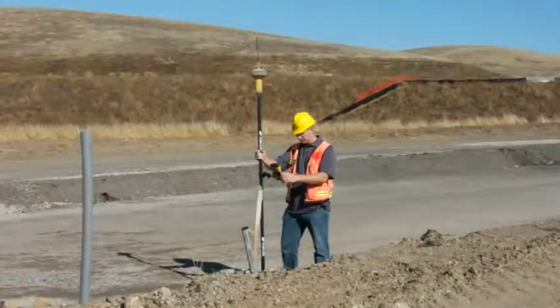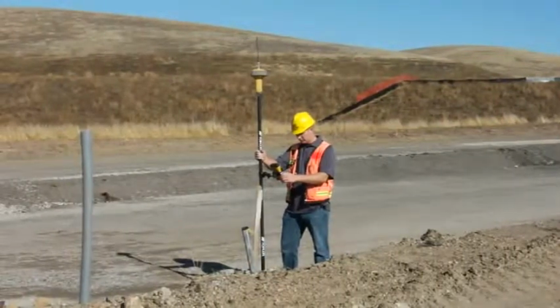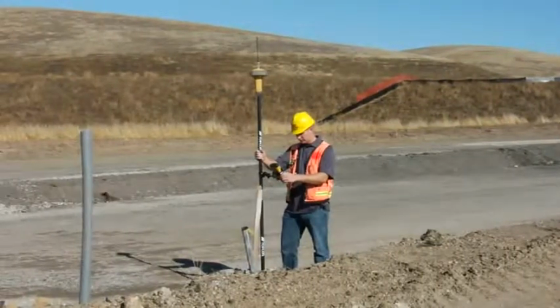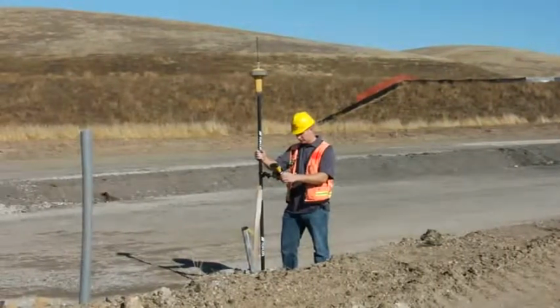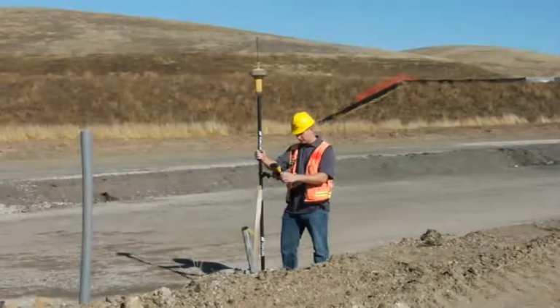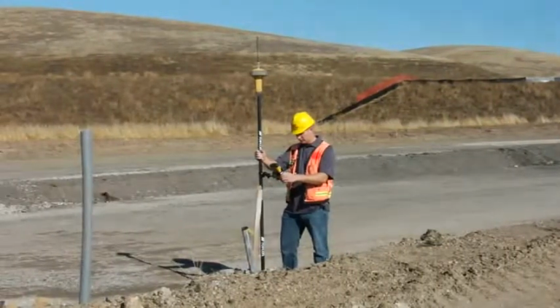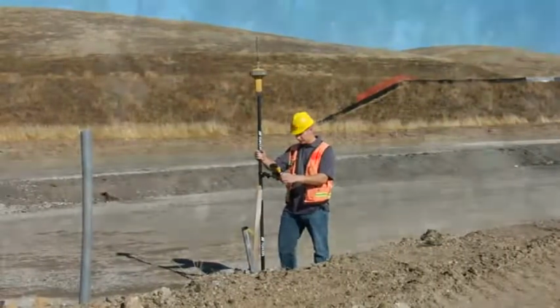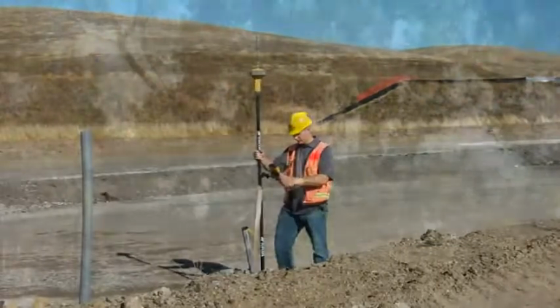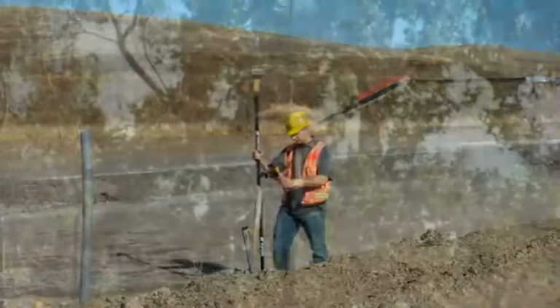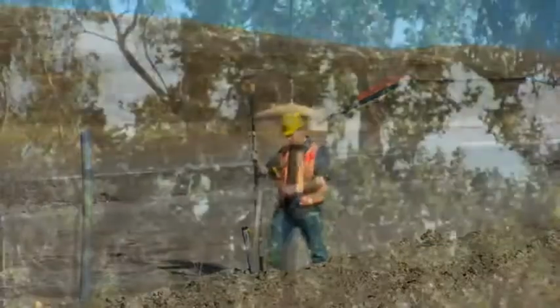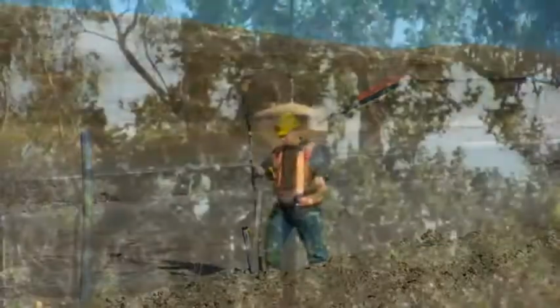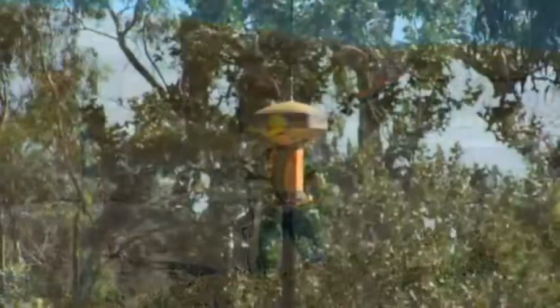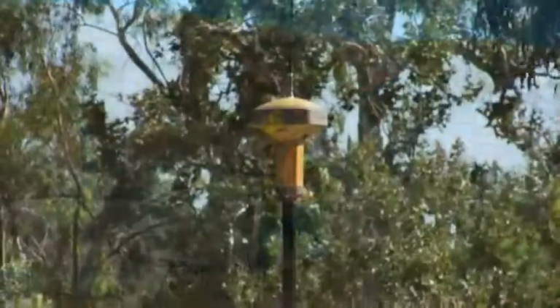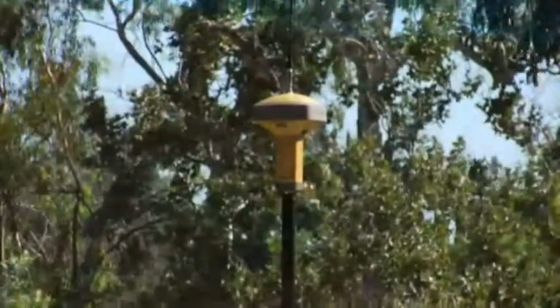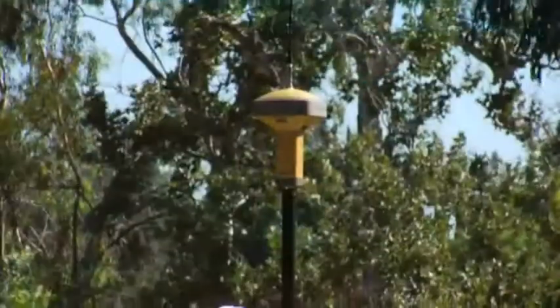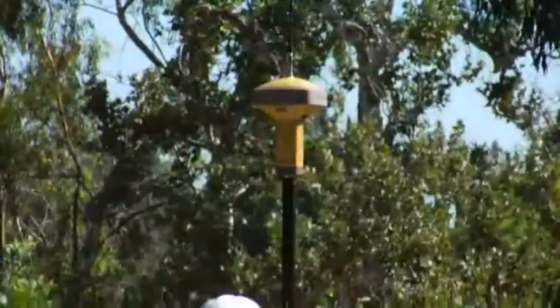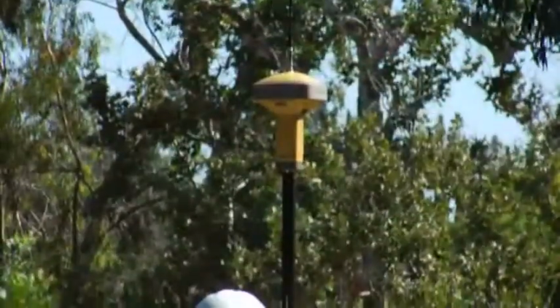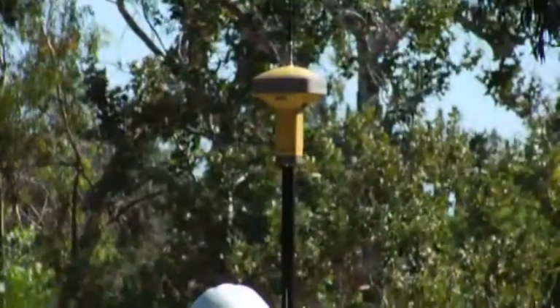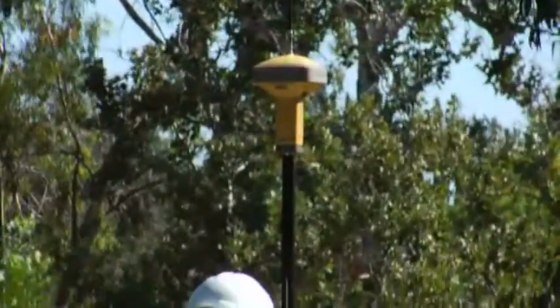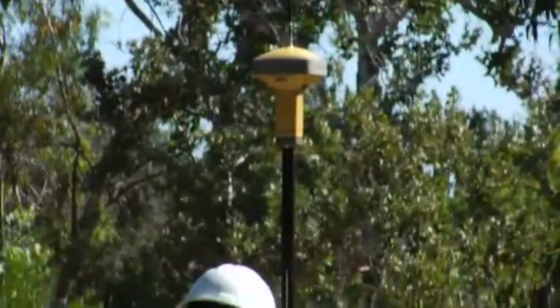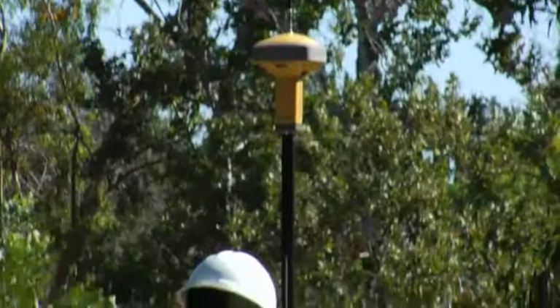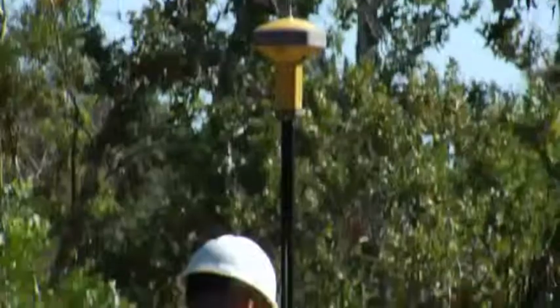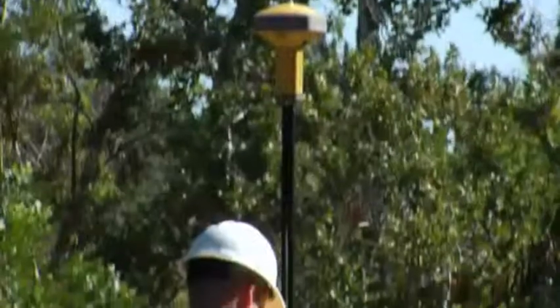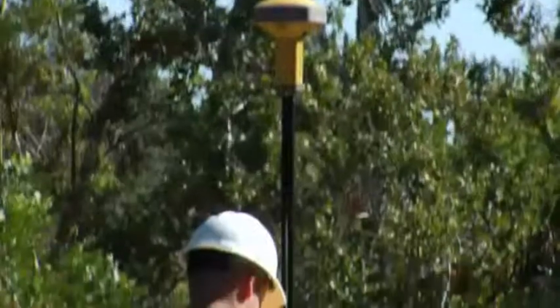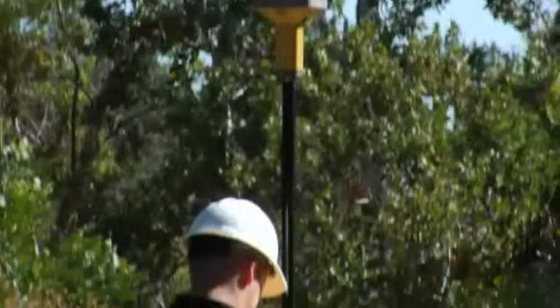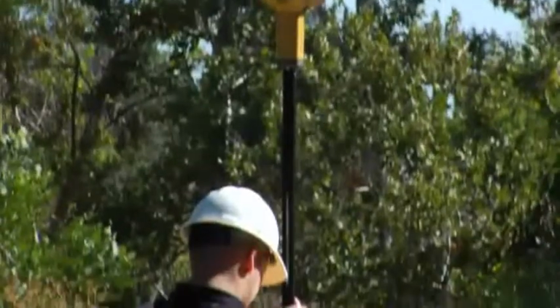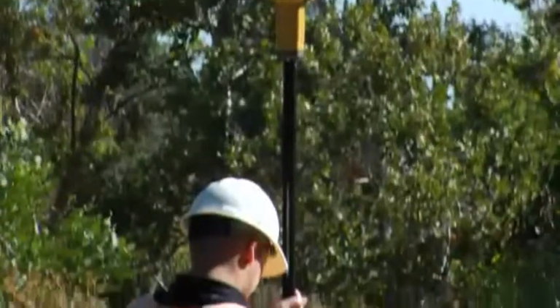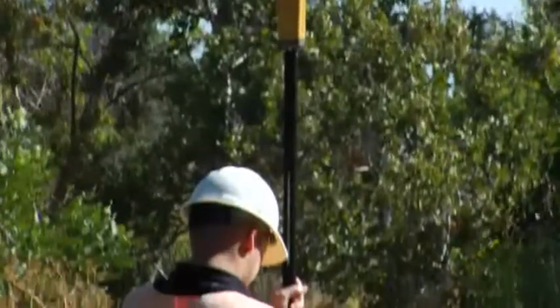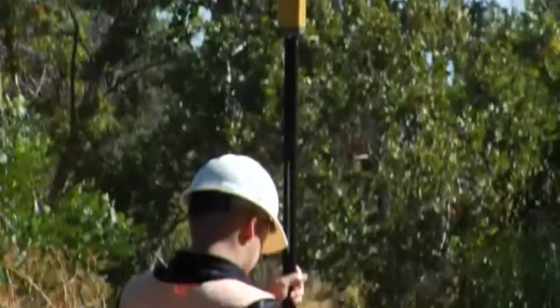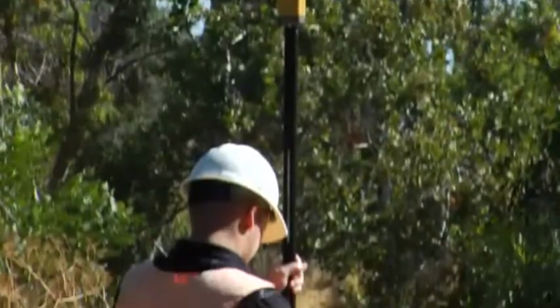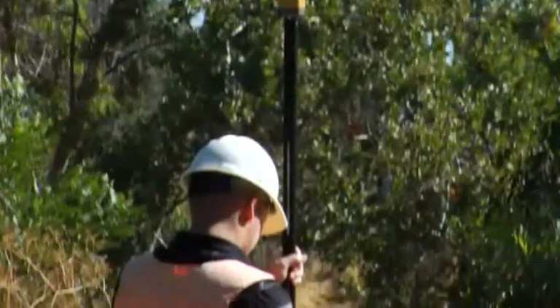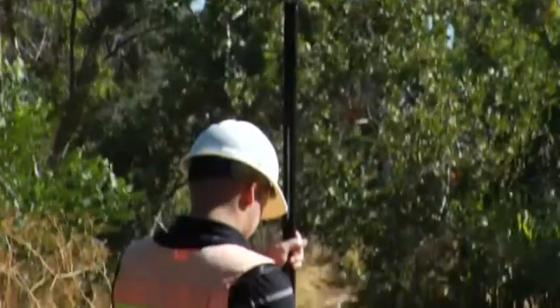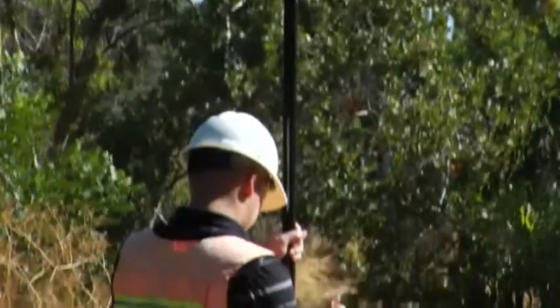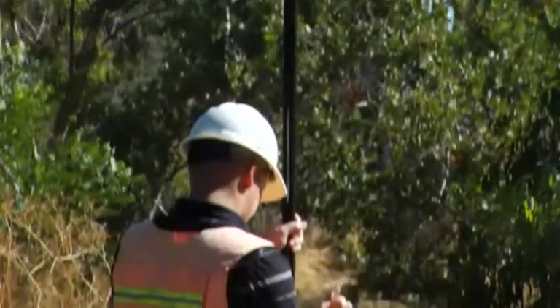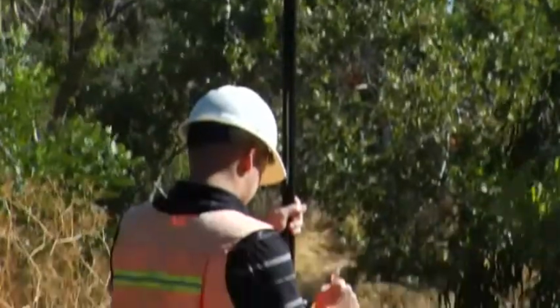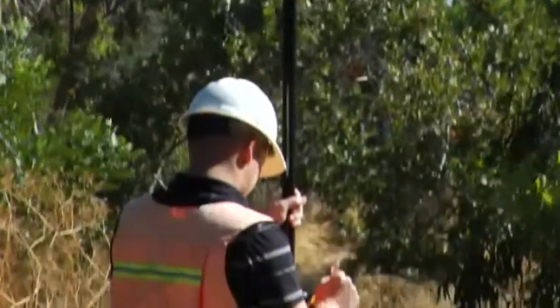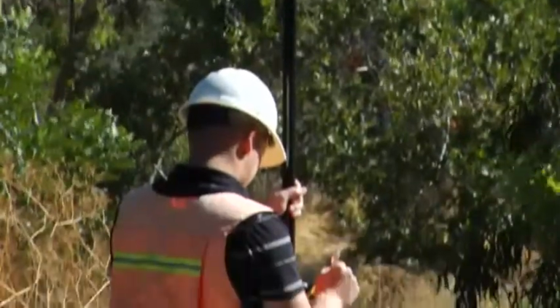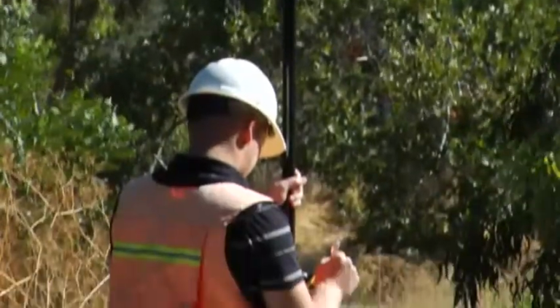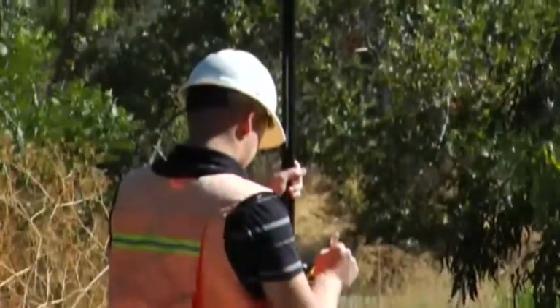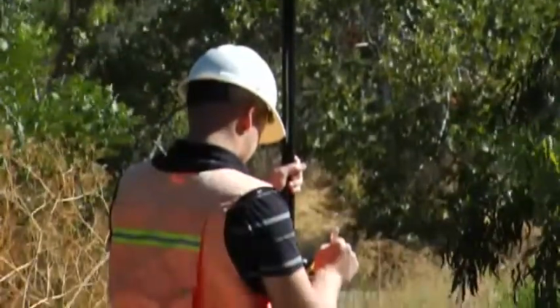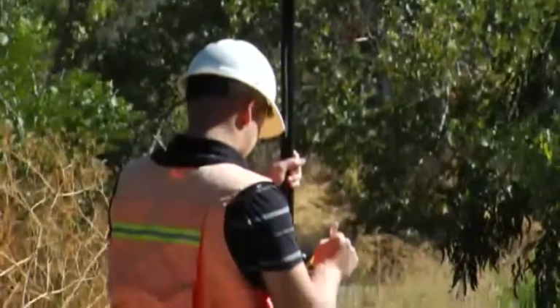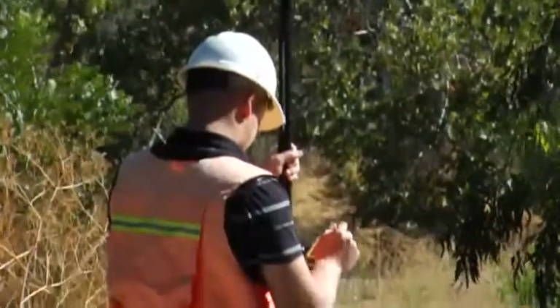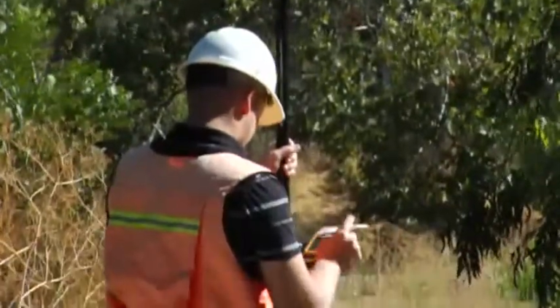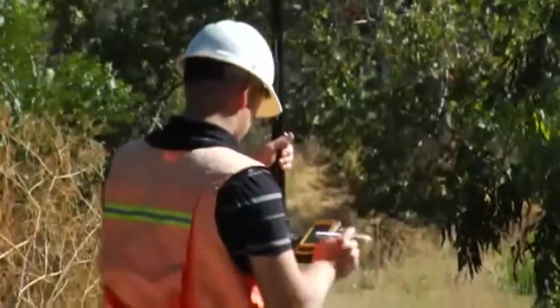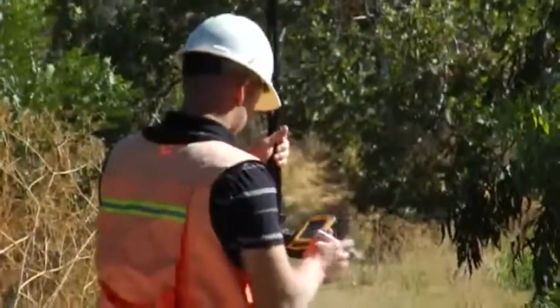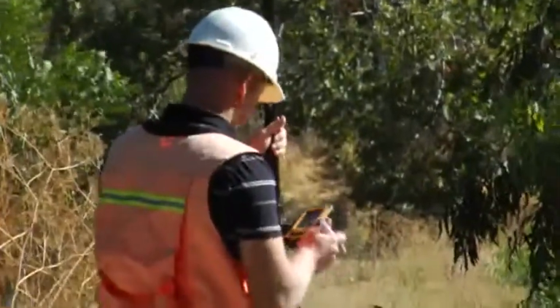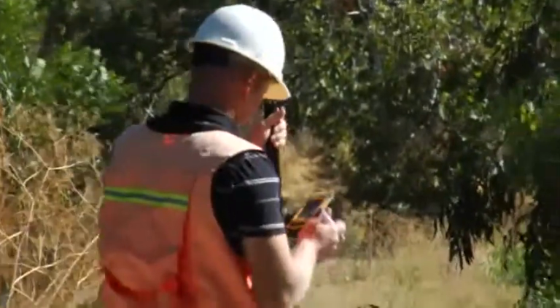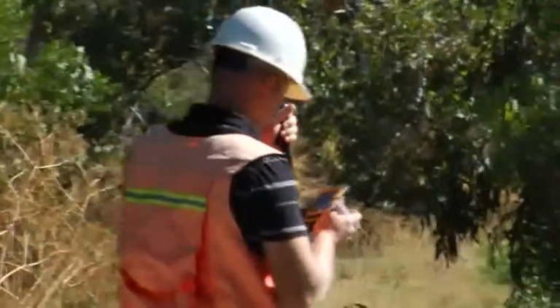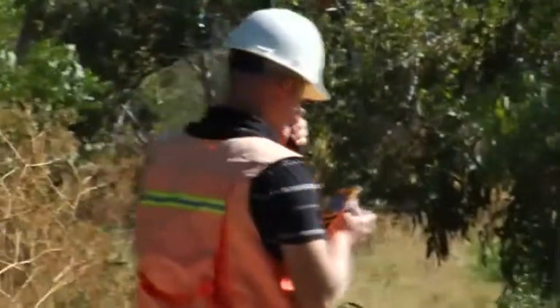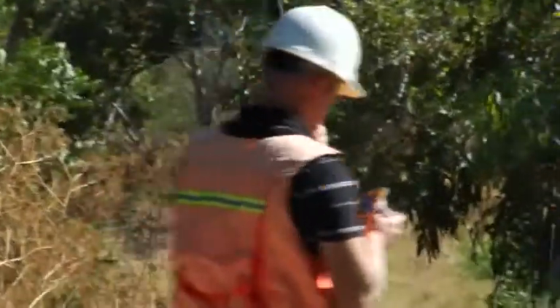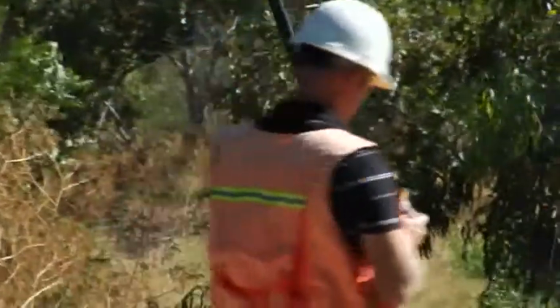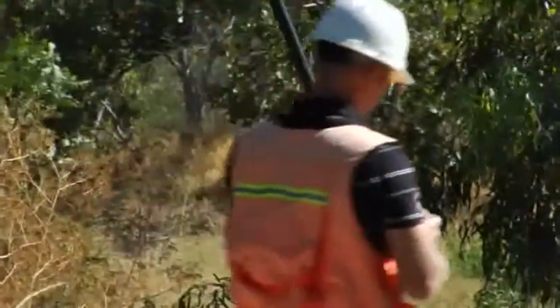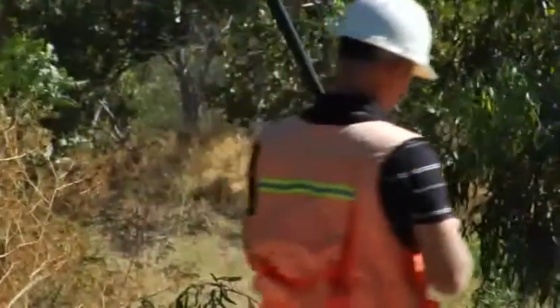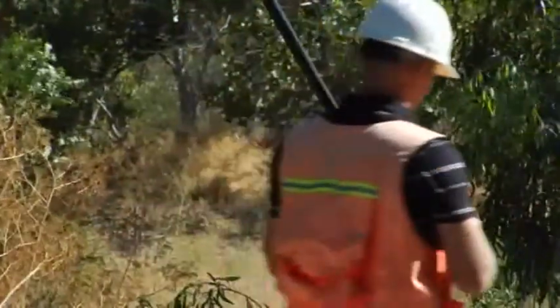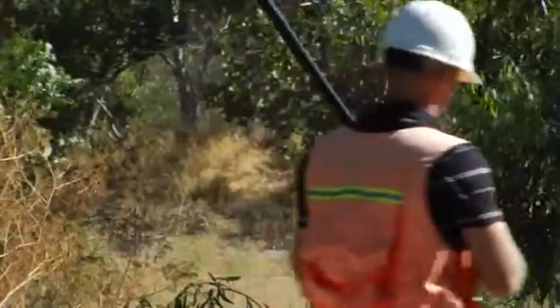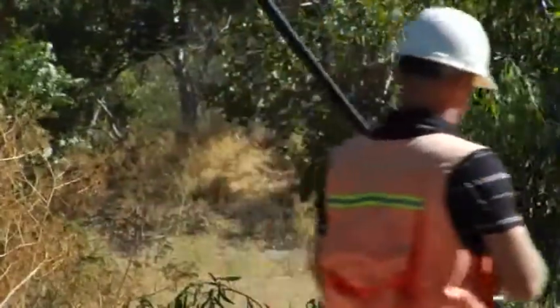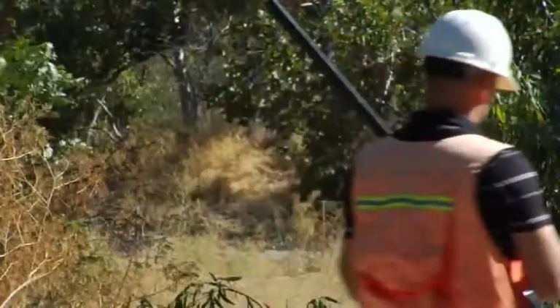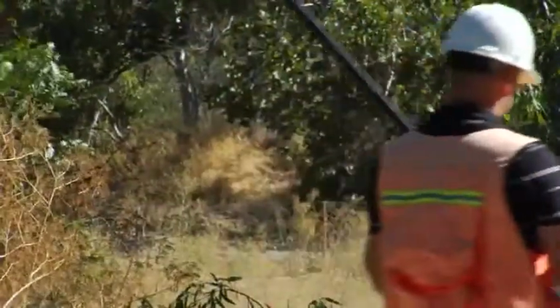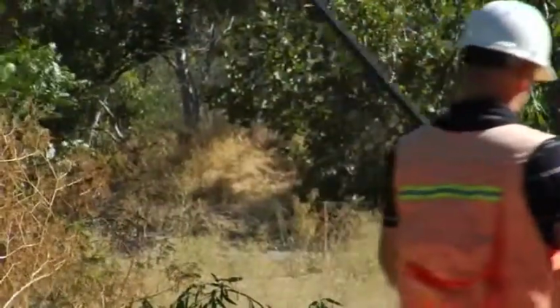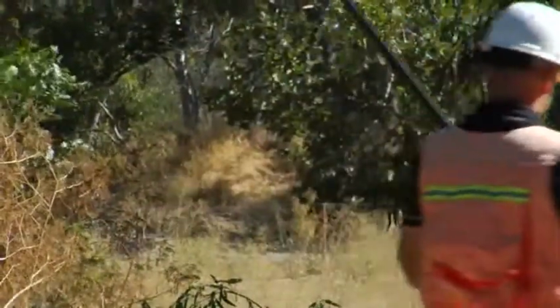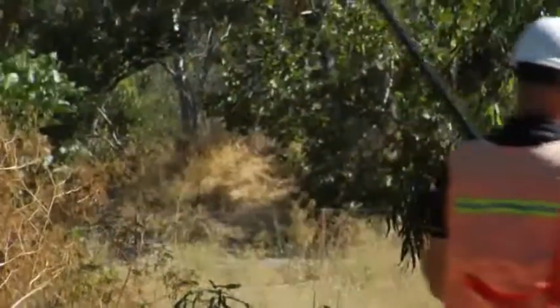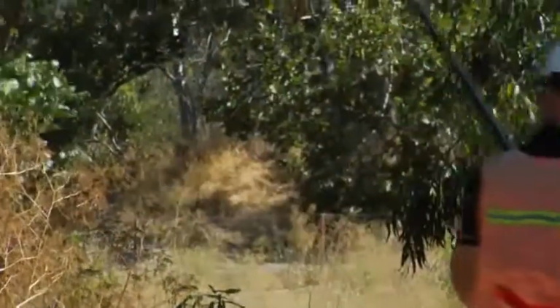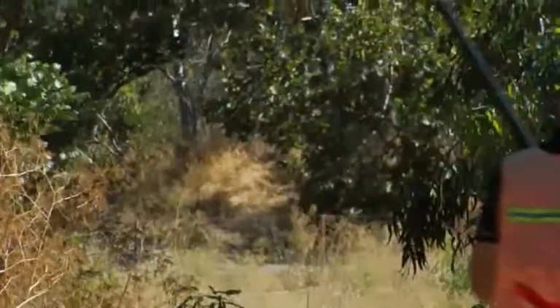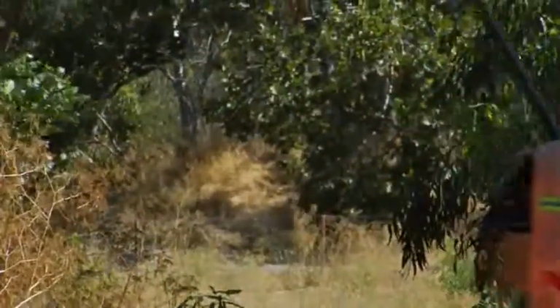The new GR5 from Topcon. Welcome to the next generation of satellite positioning technology.